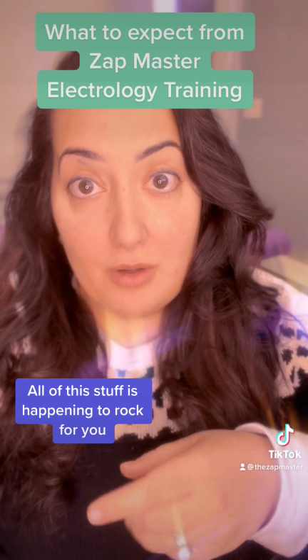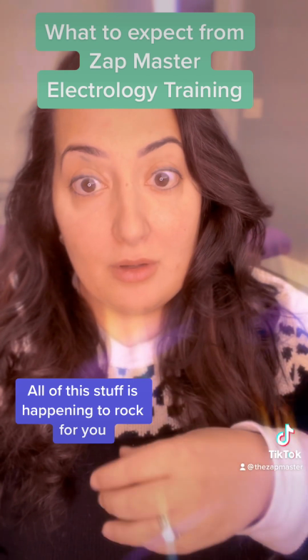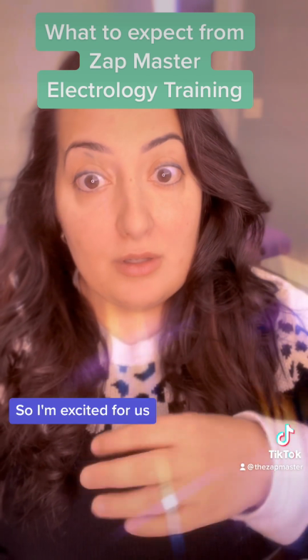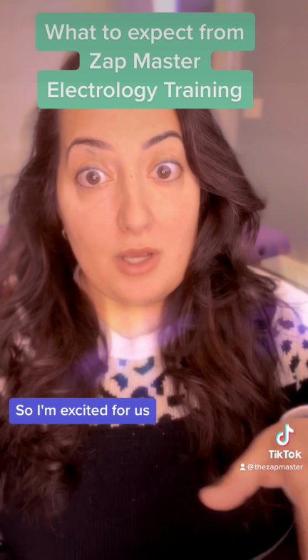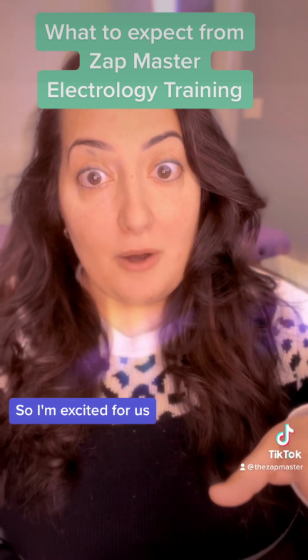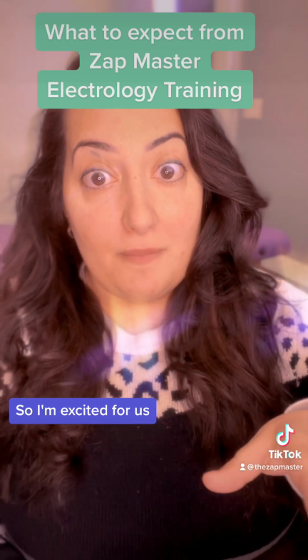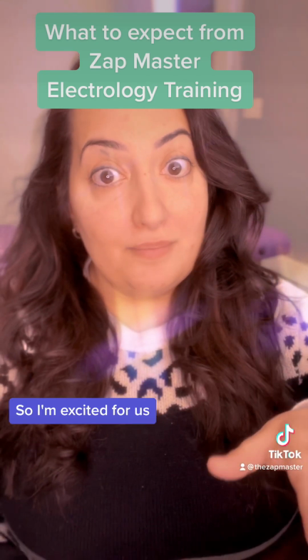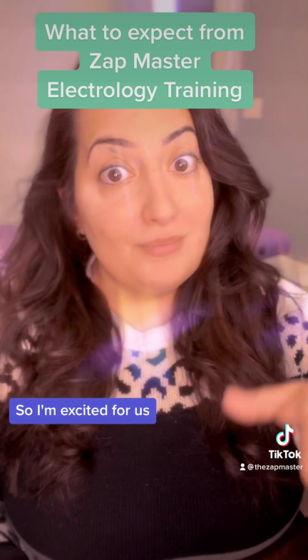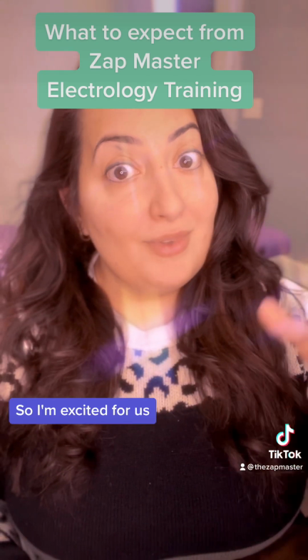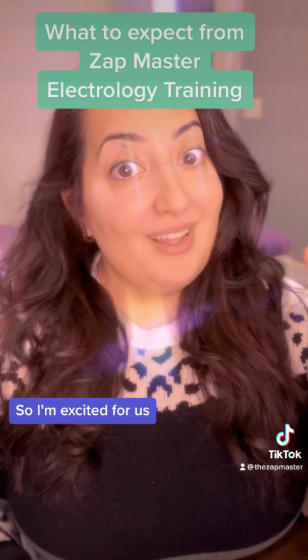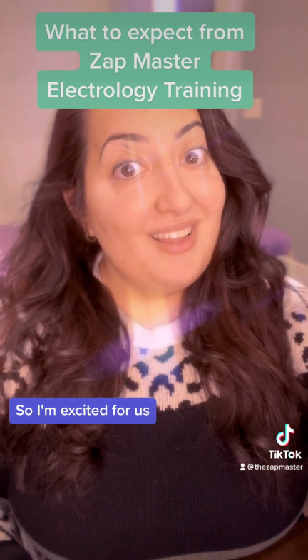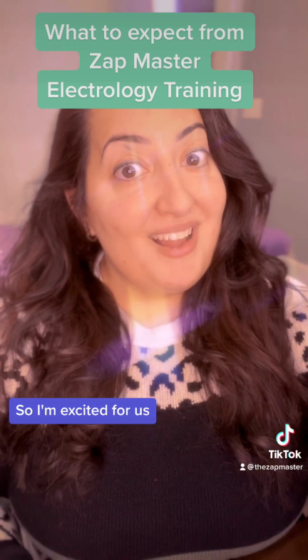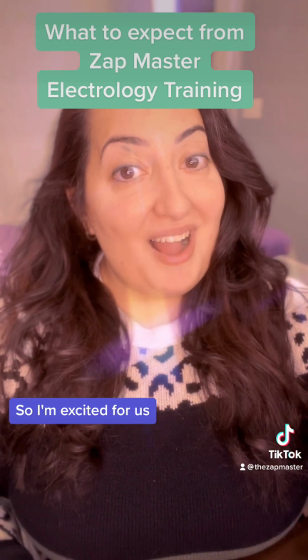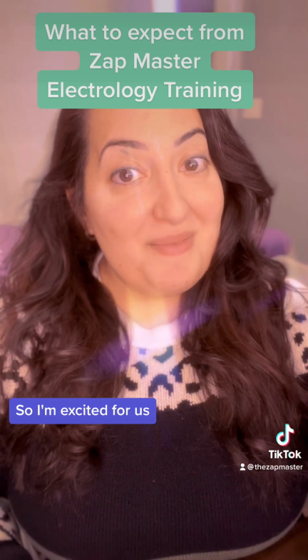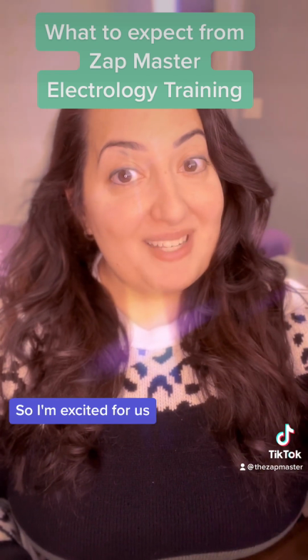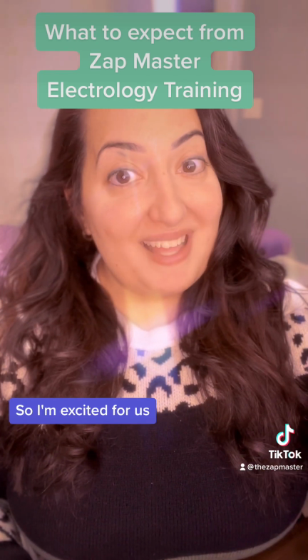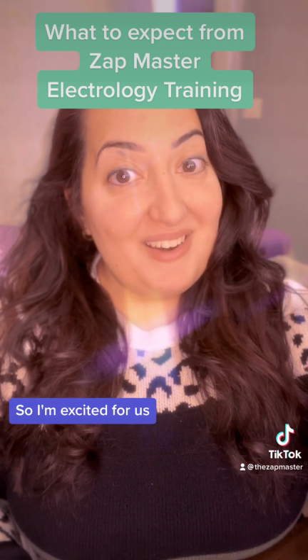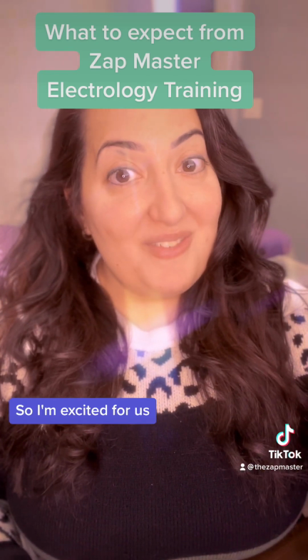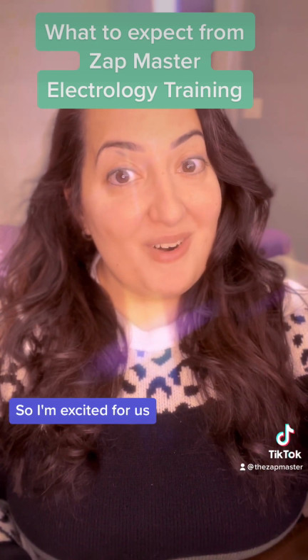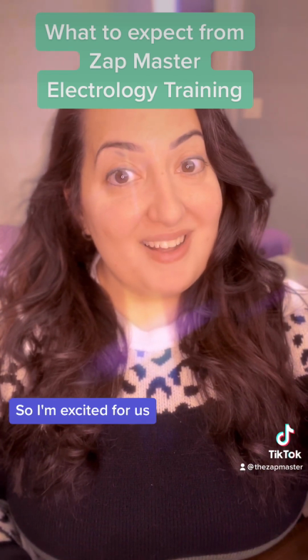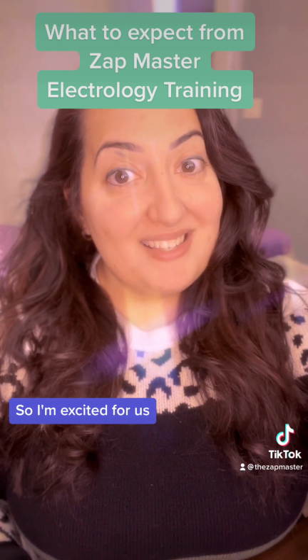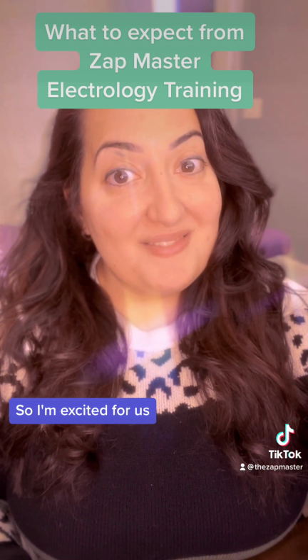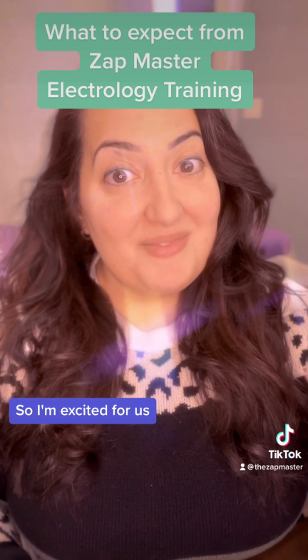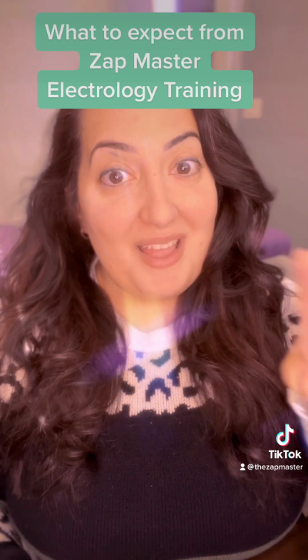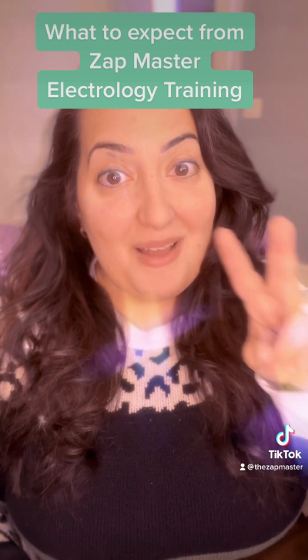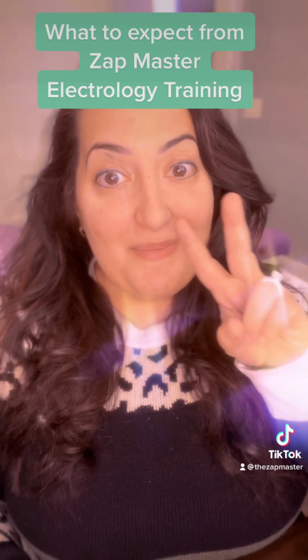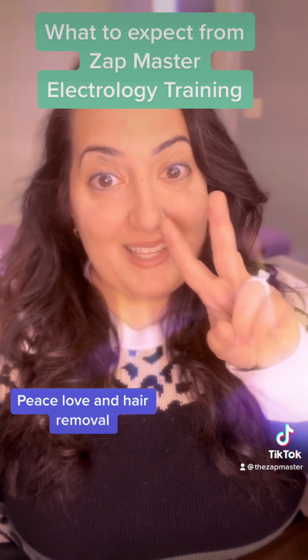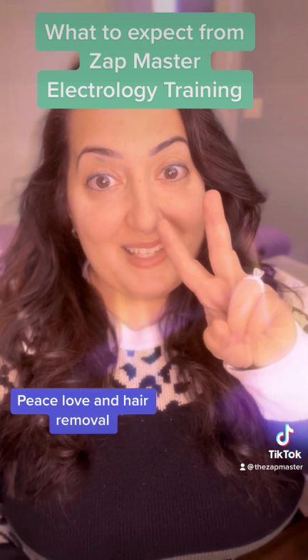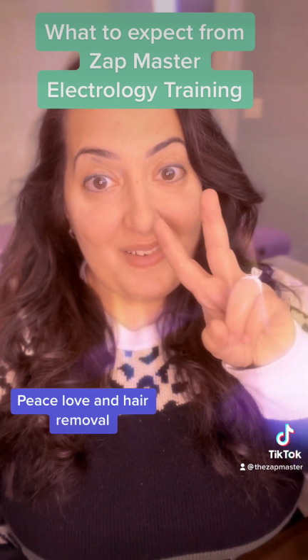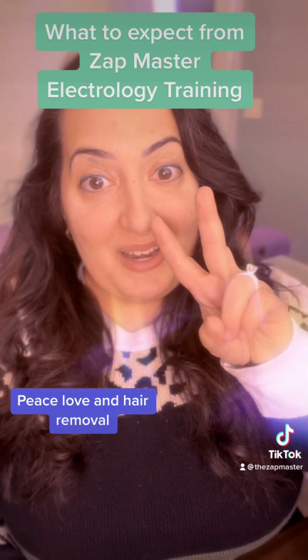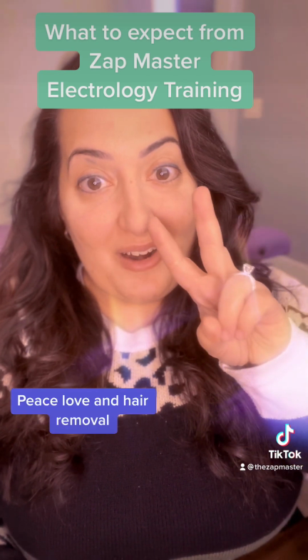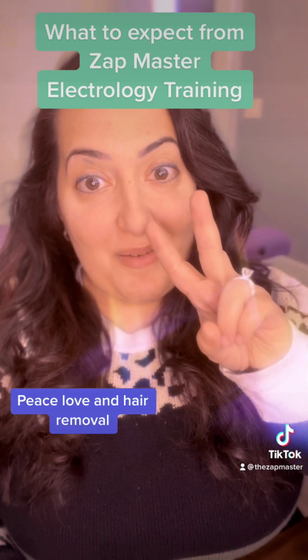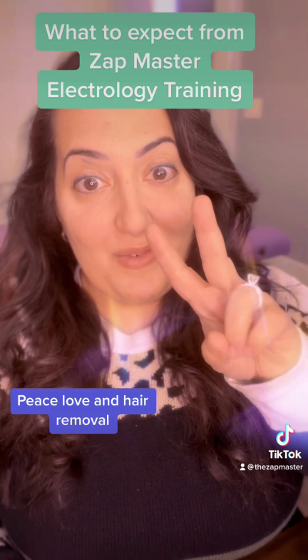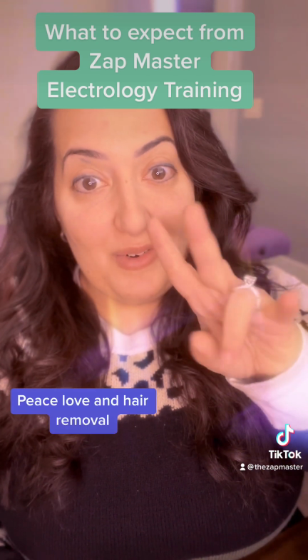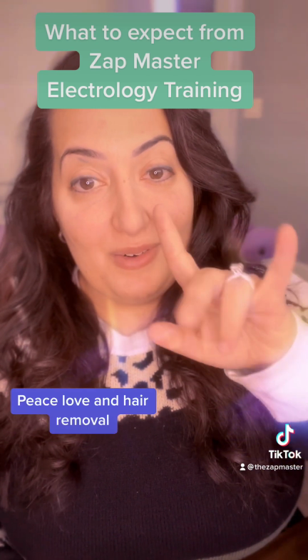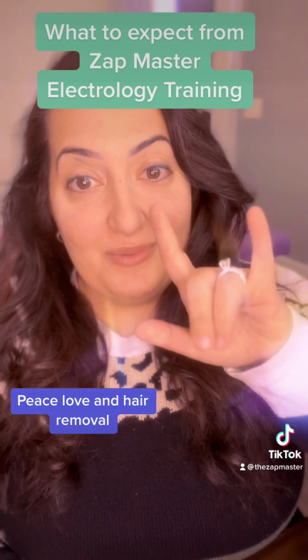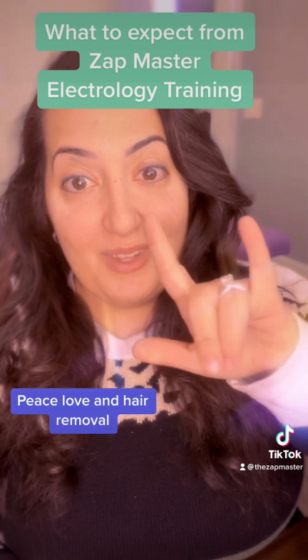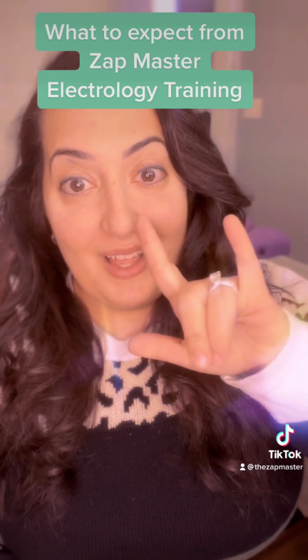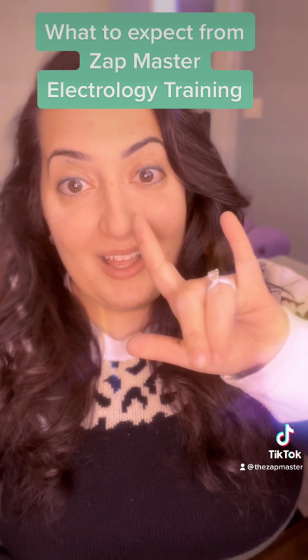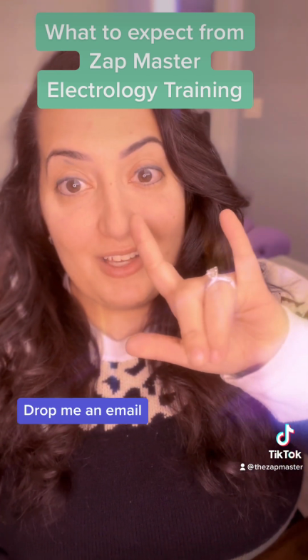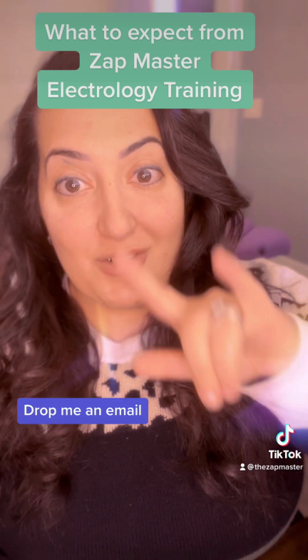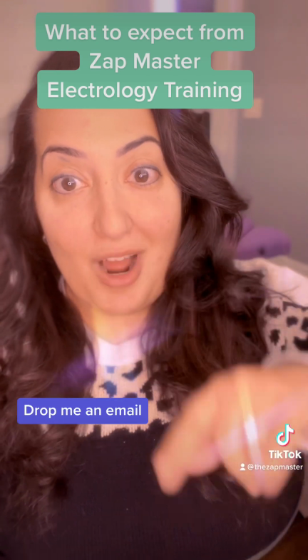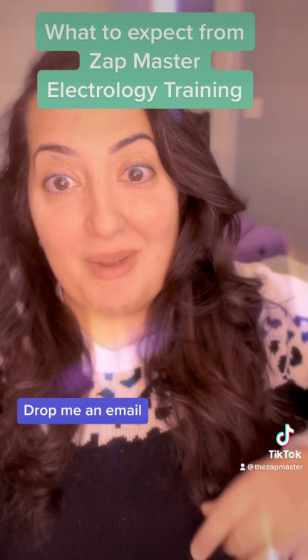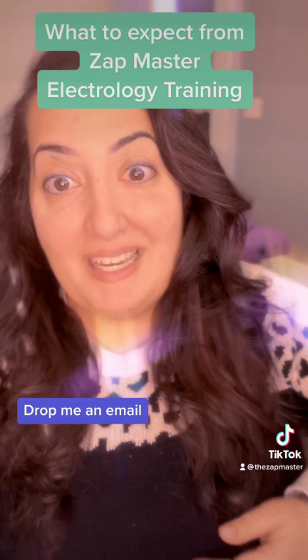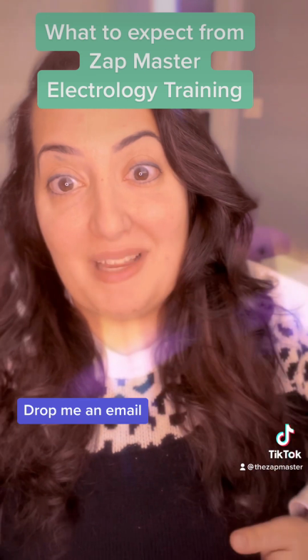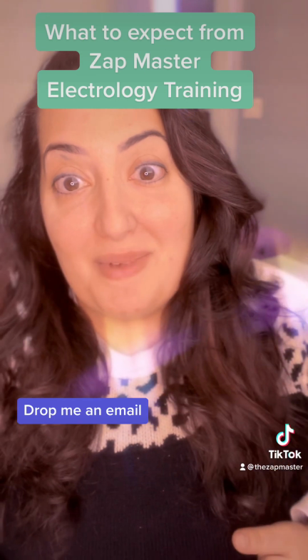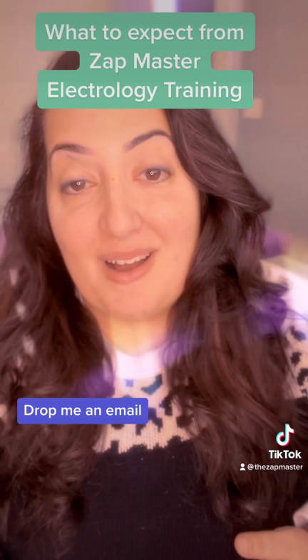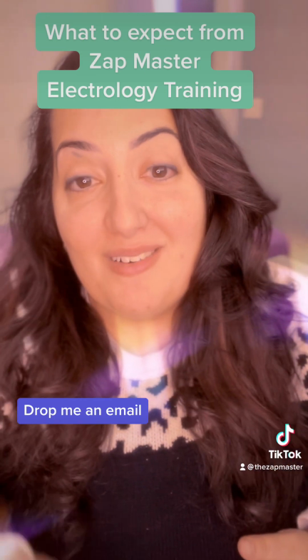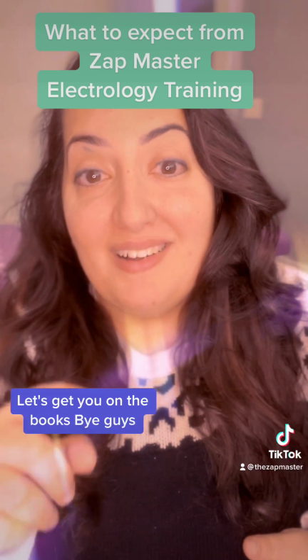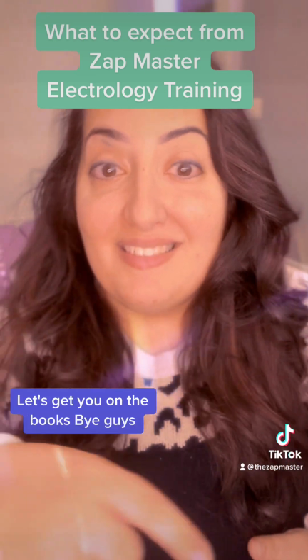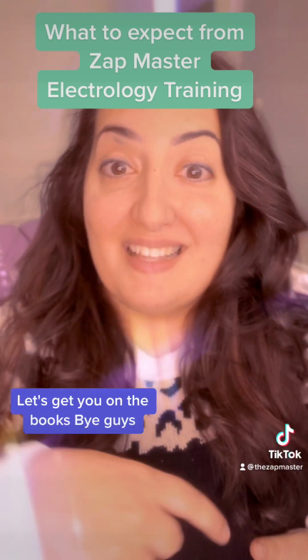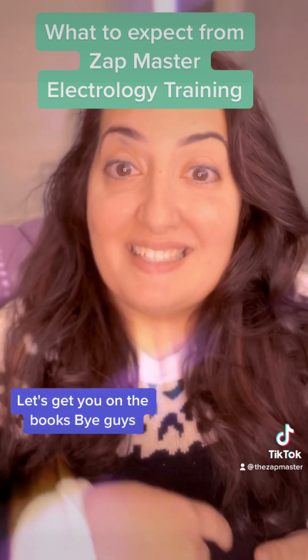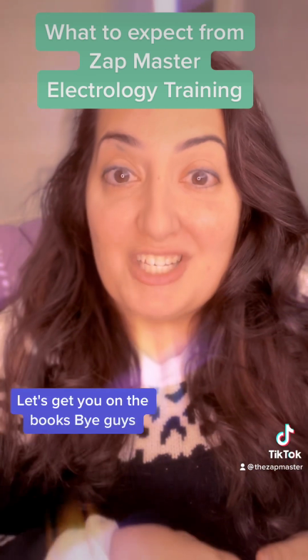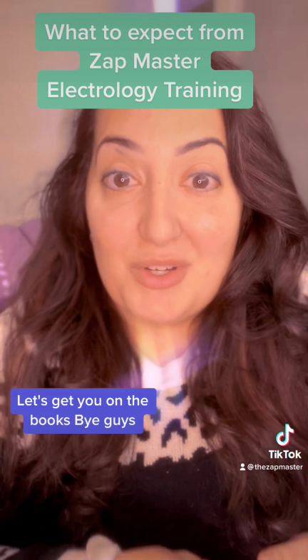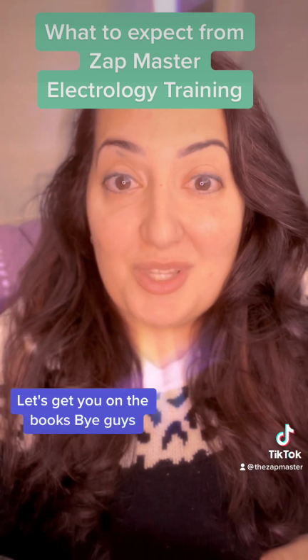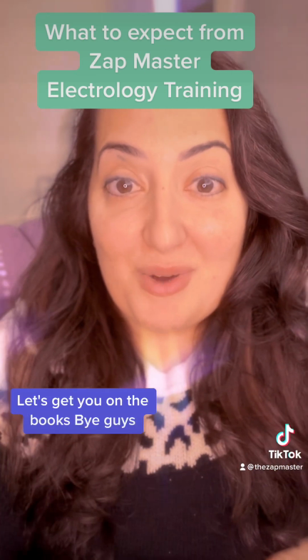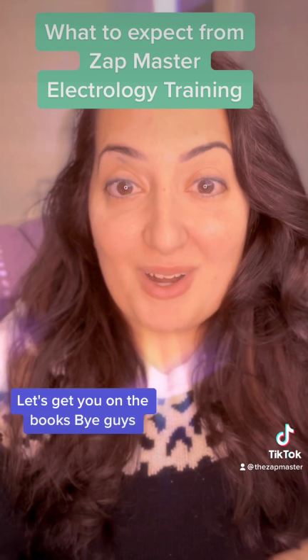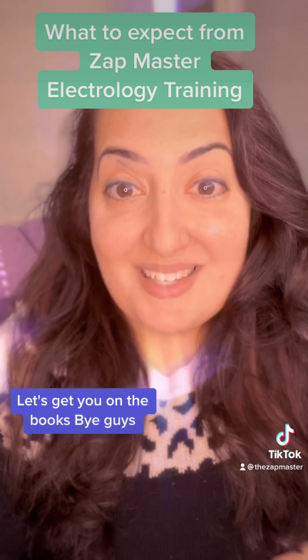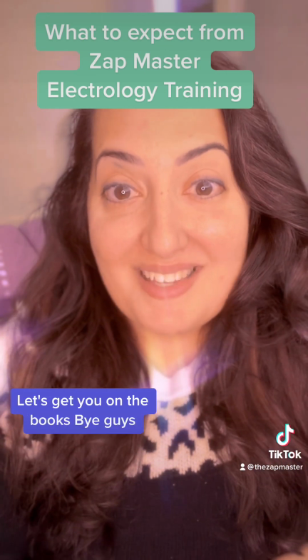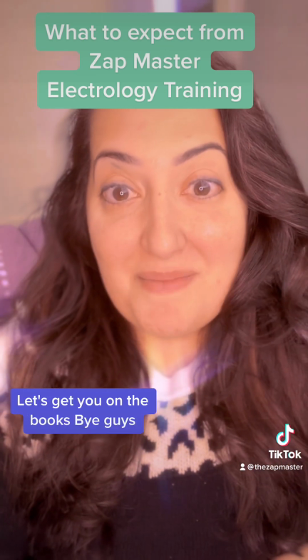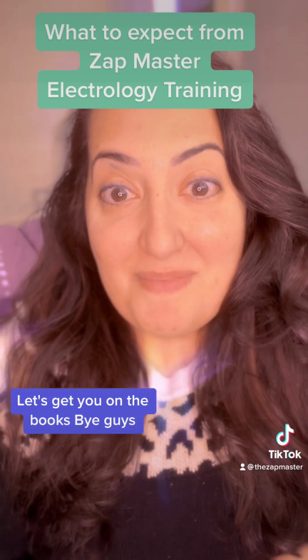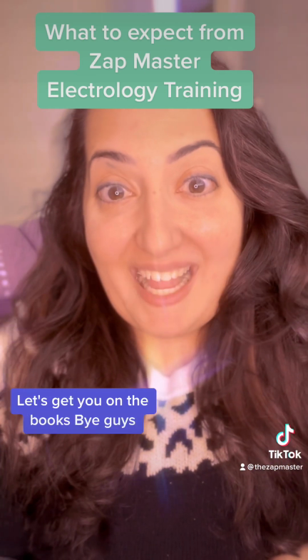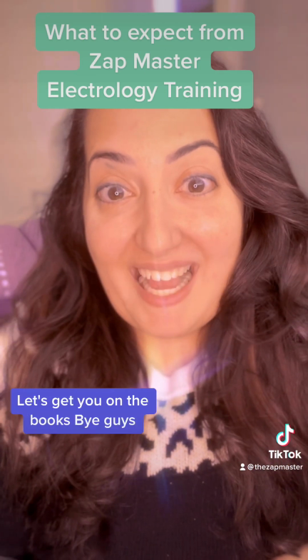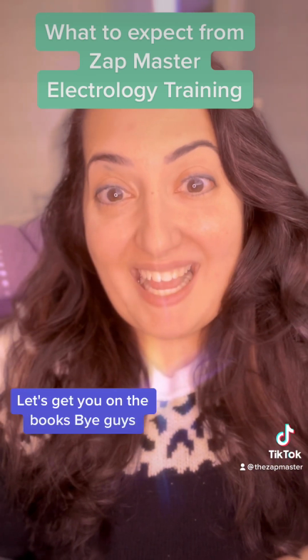So I'm excited for us. Peace, love, and hair removal. Drop me an email — let's get you on the books. Bye guys.